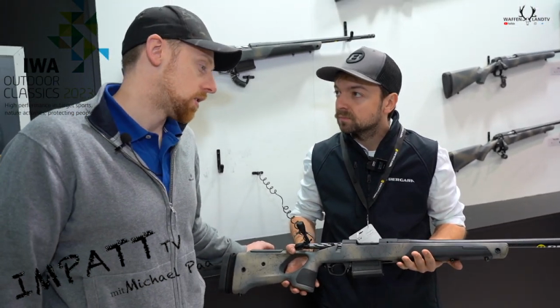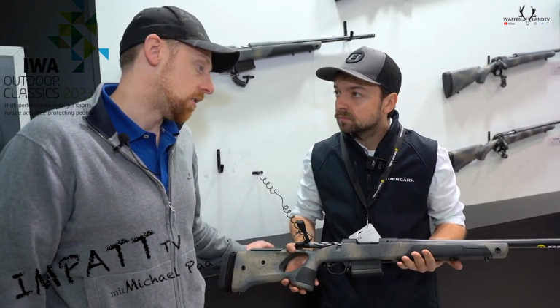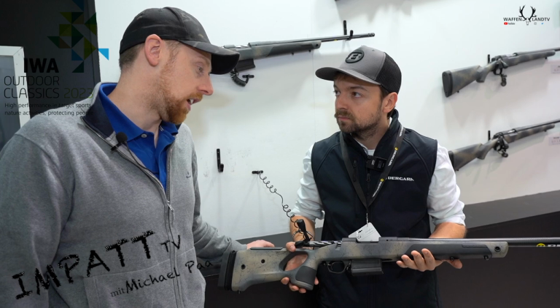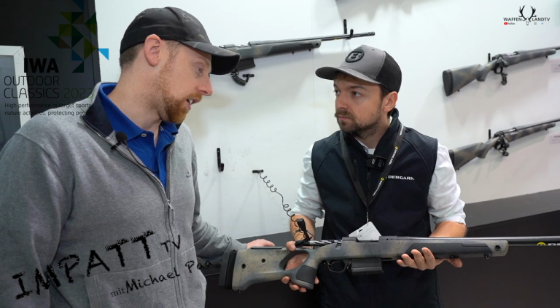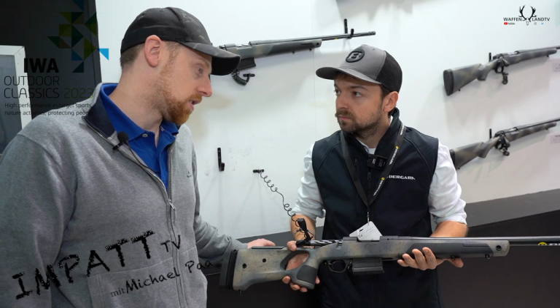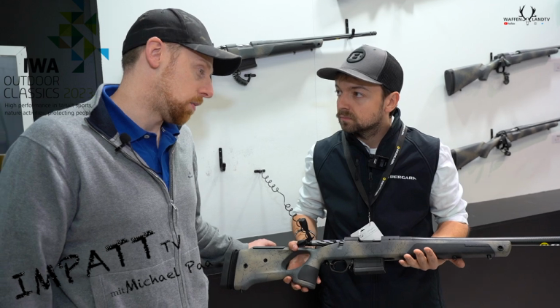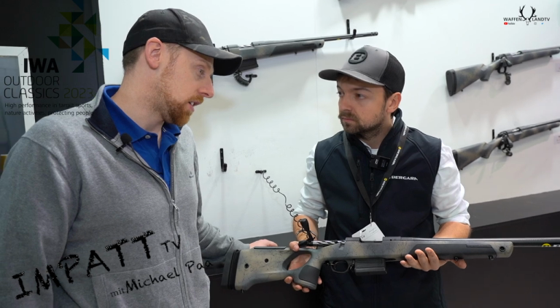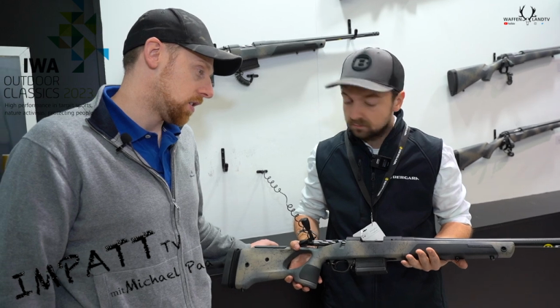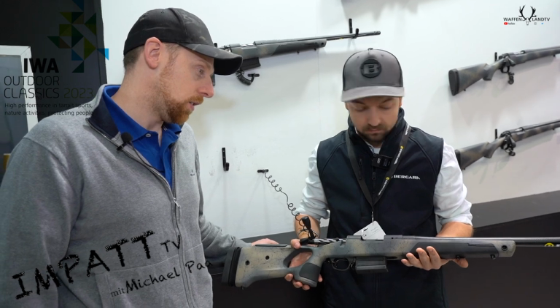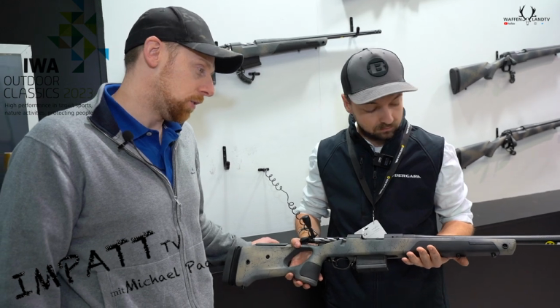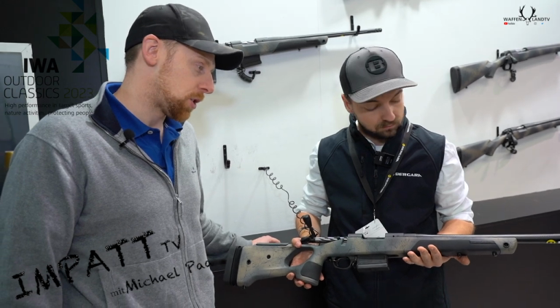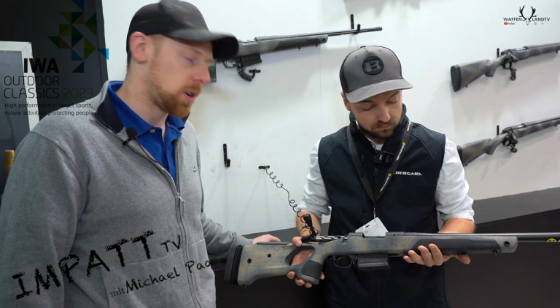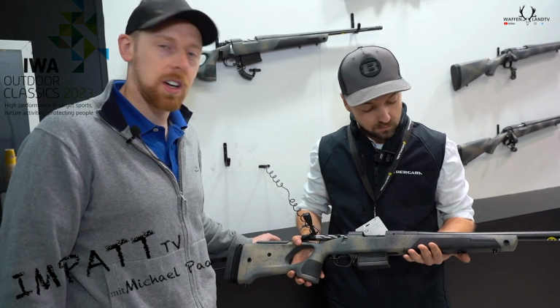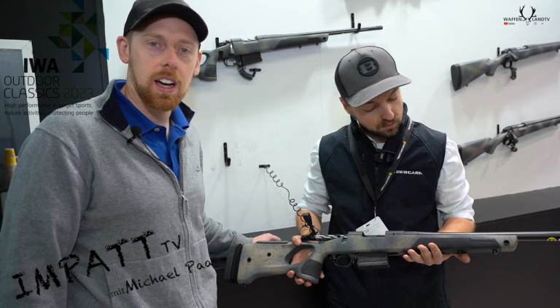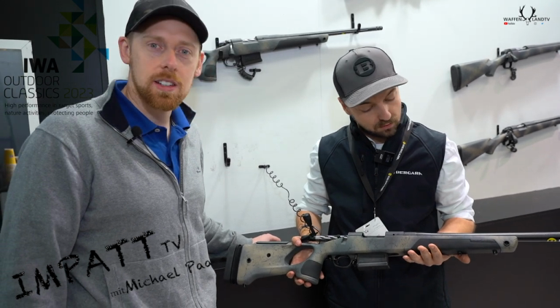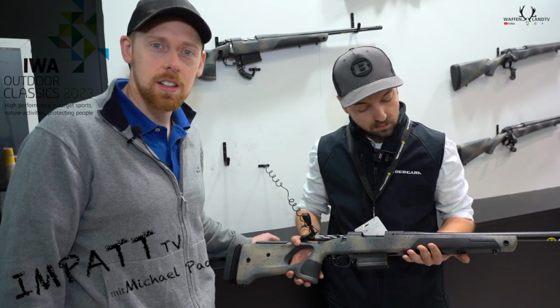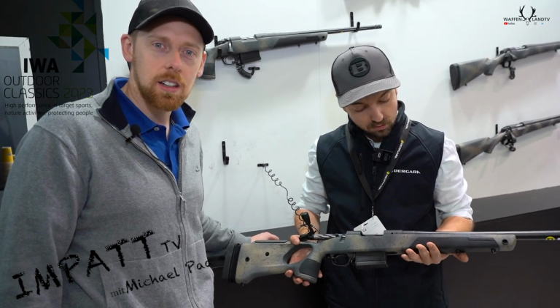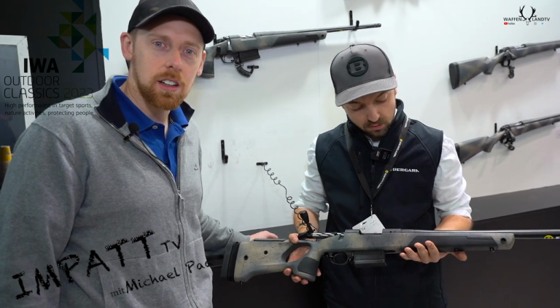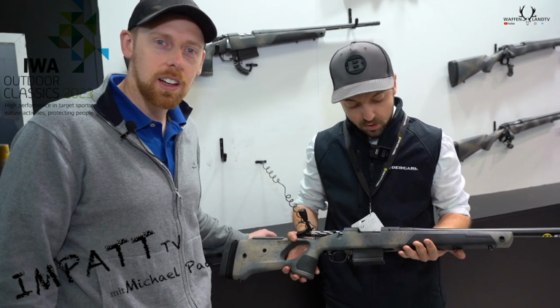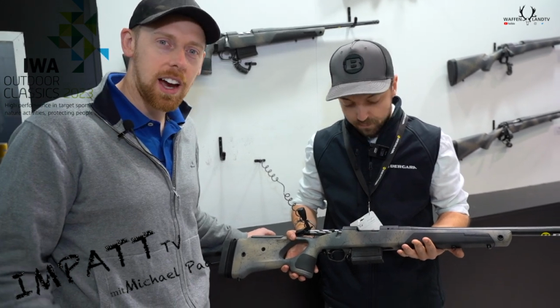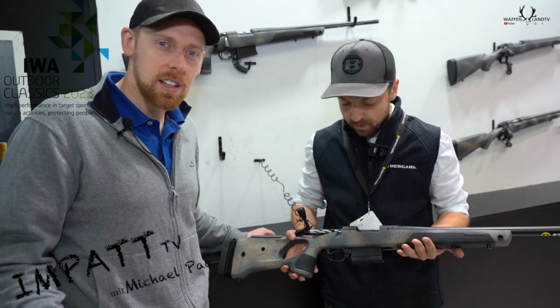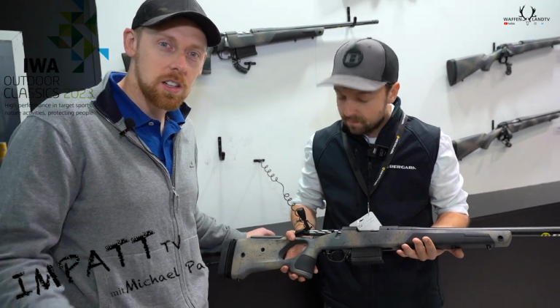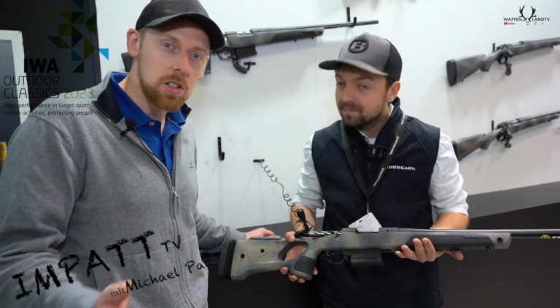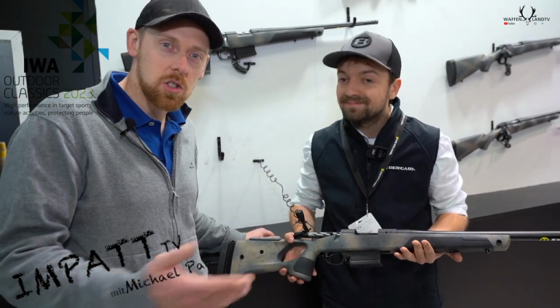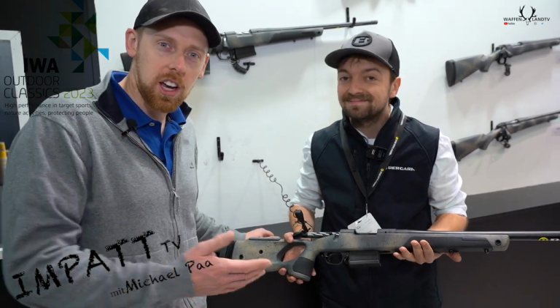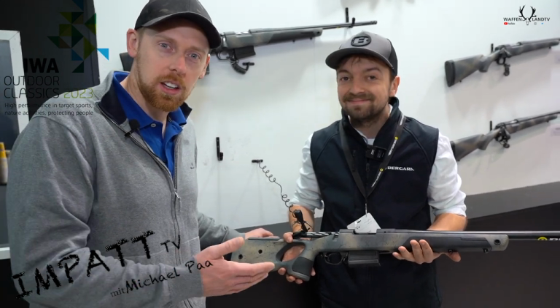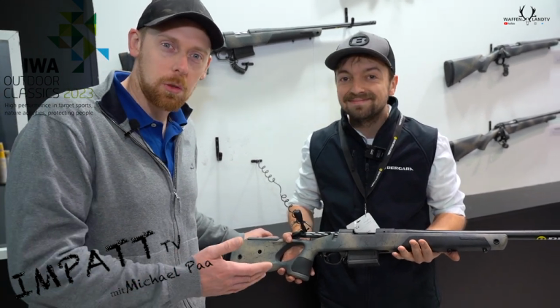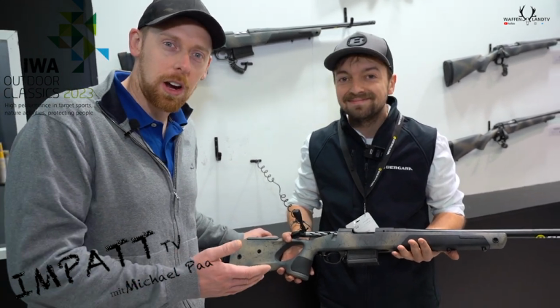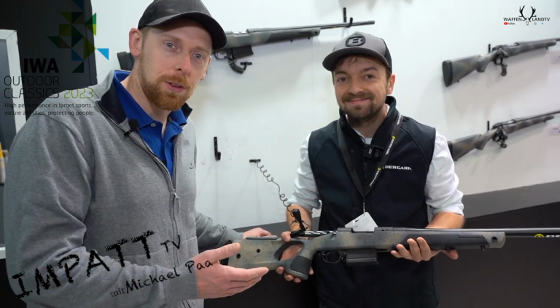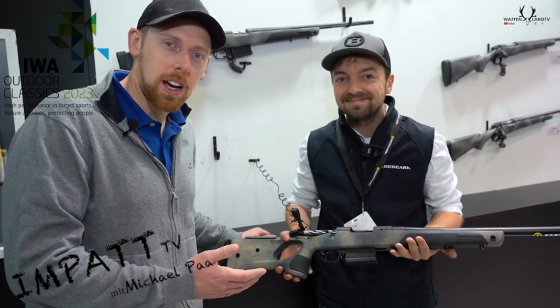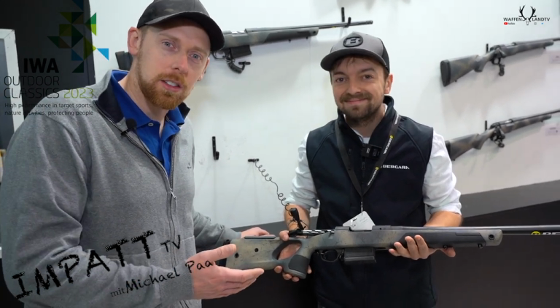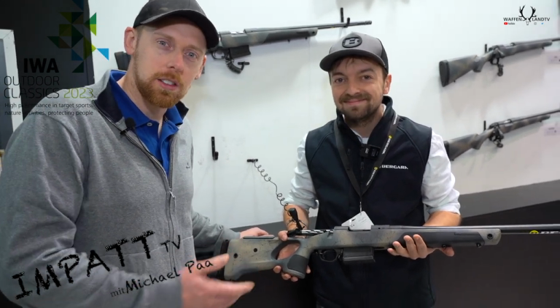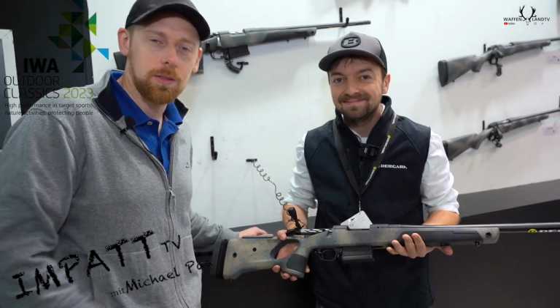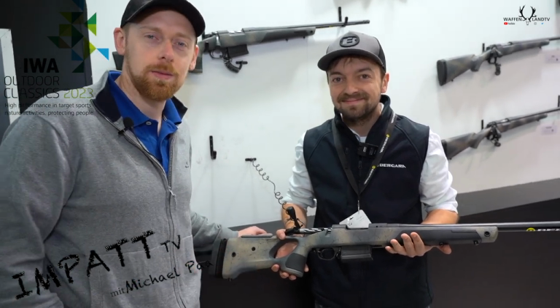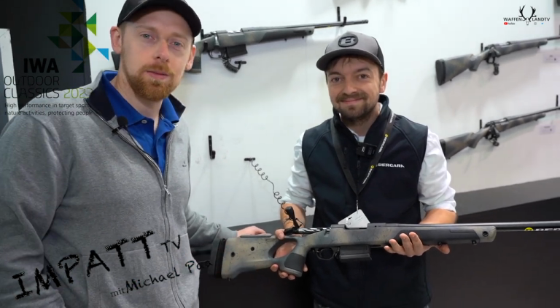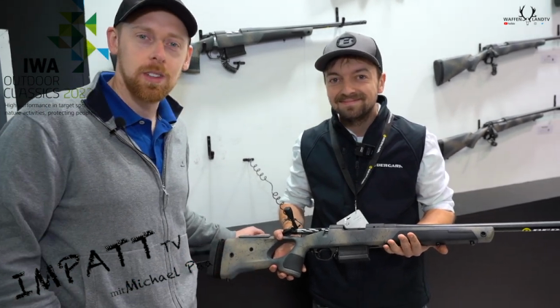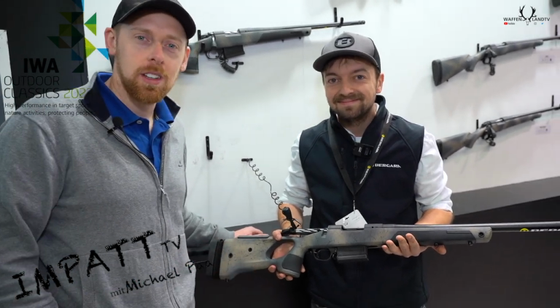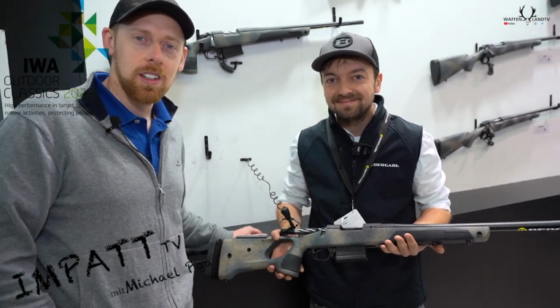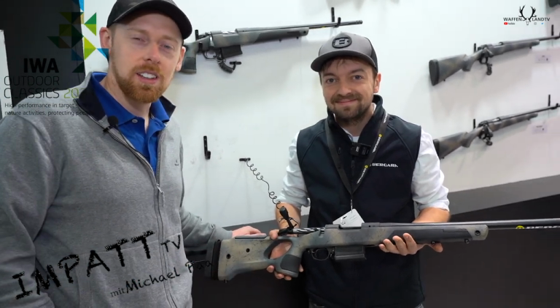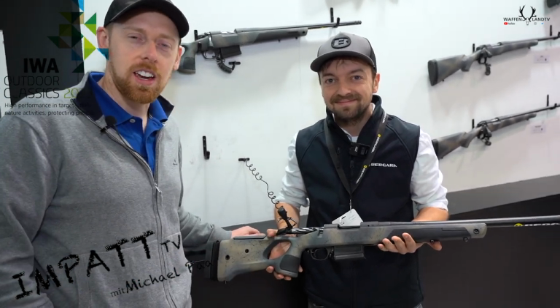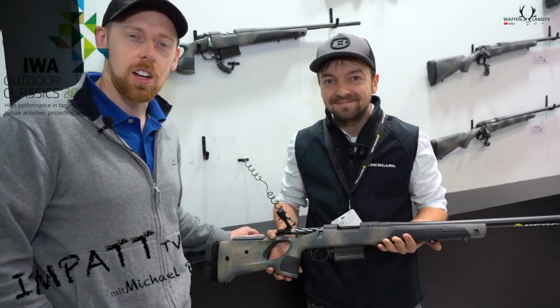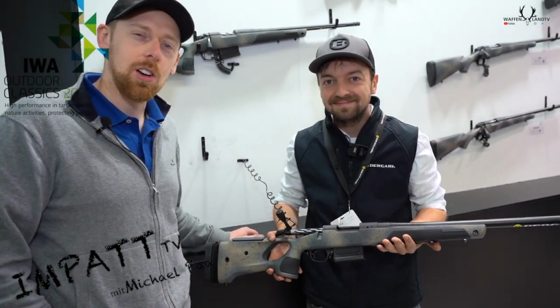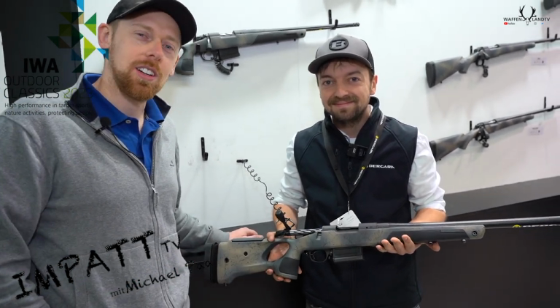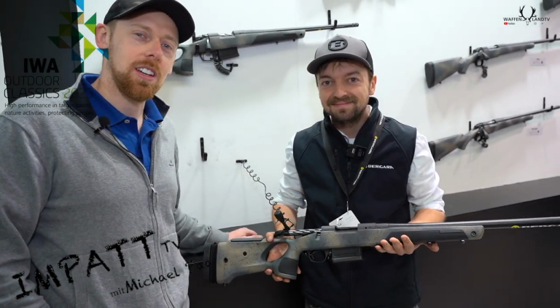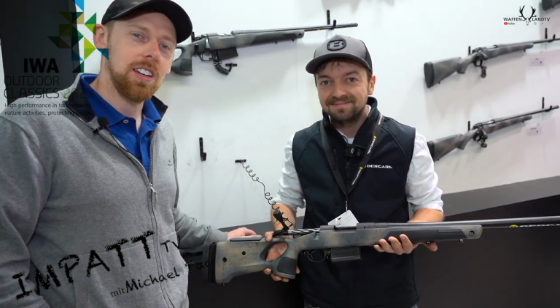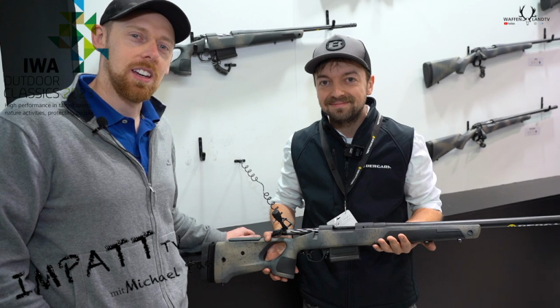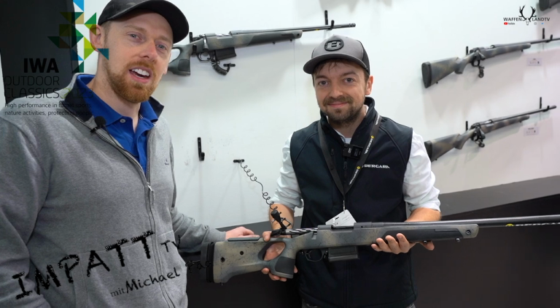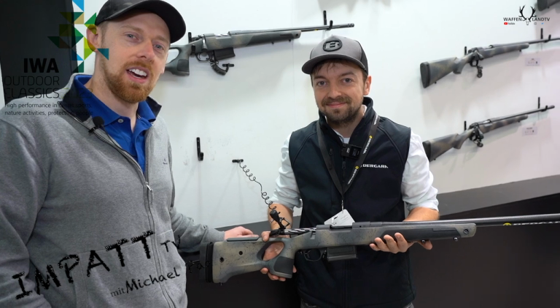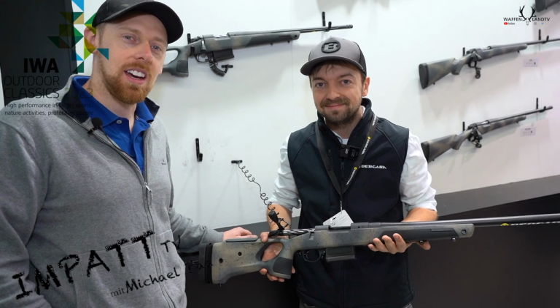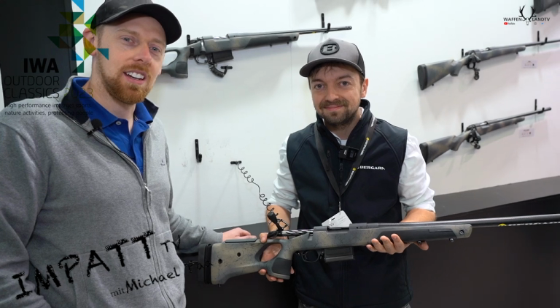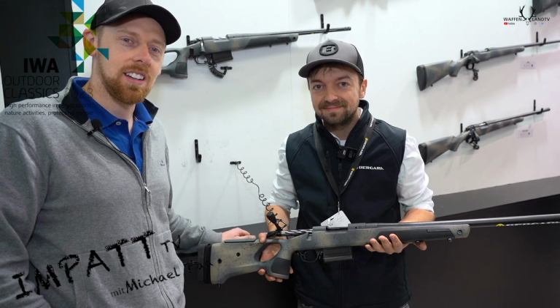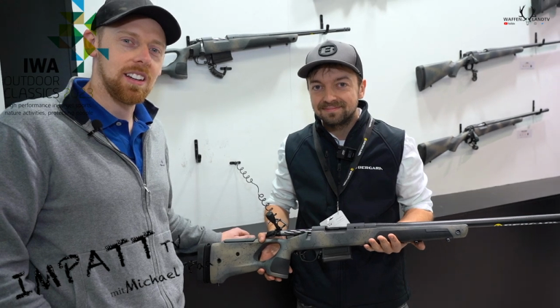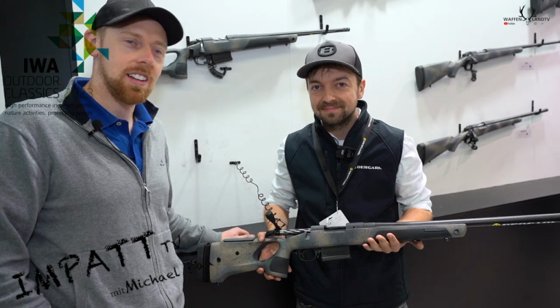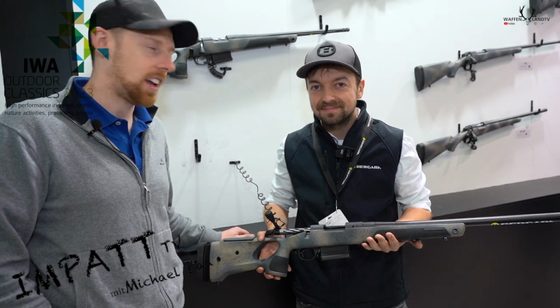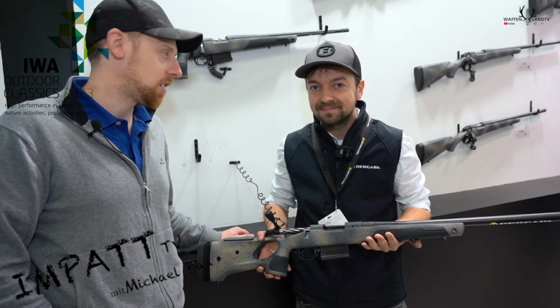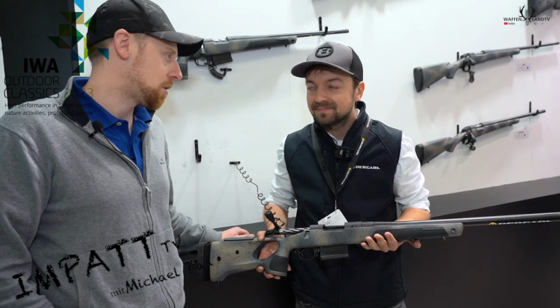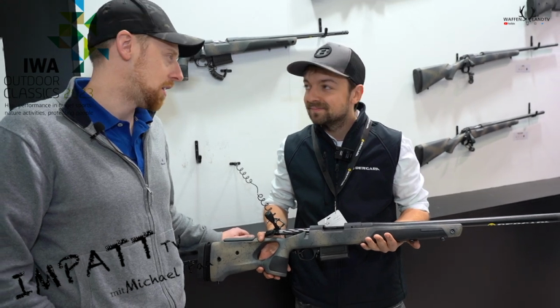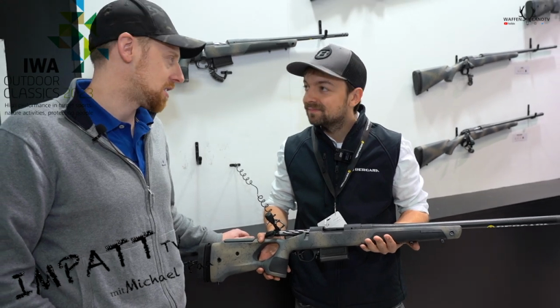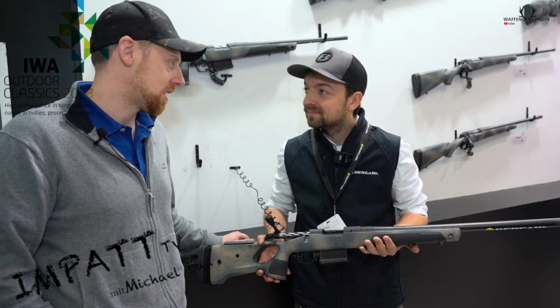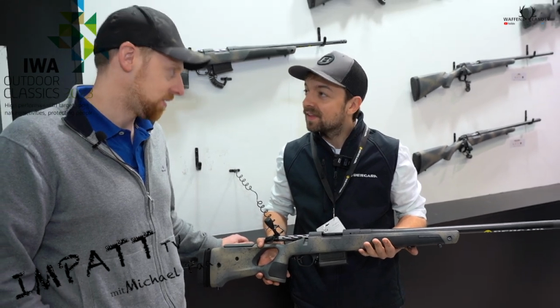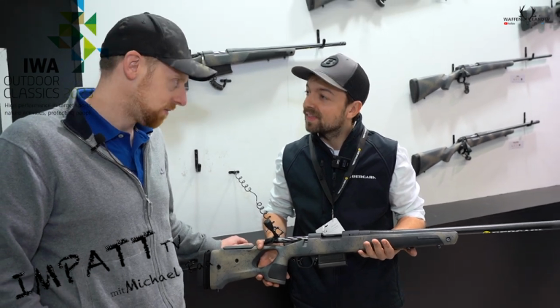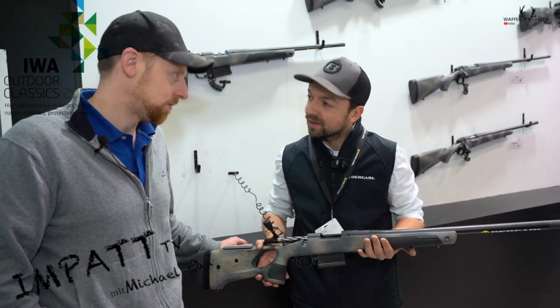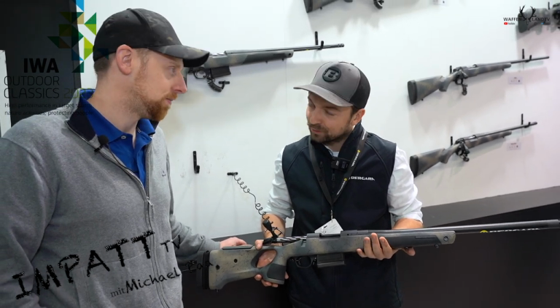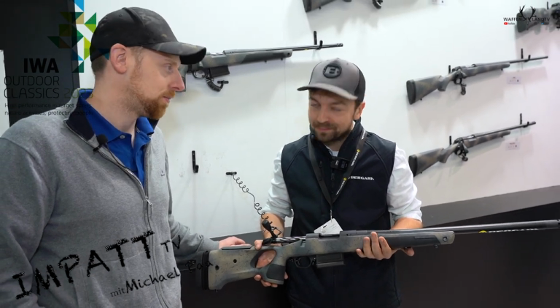So thank you so much for showing us. No problem. Guys, check the rifle out. Take a look, and thank you so much. Thank you.